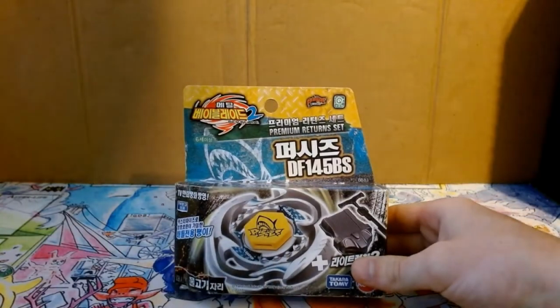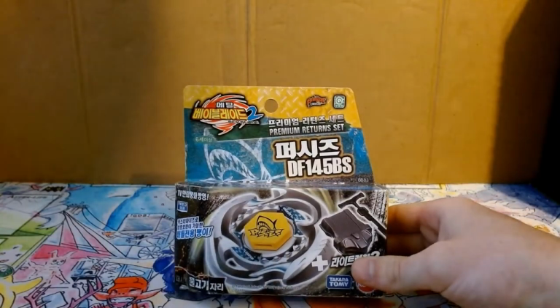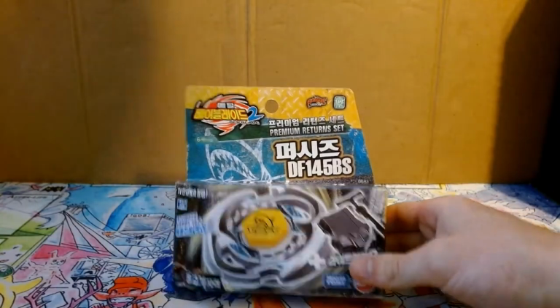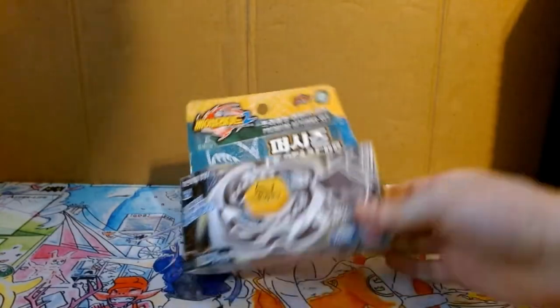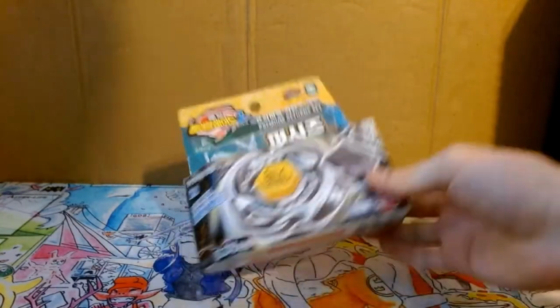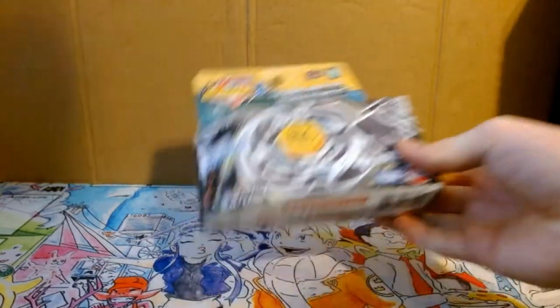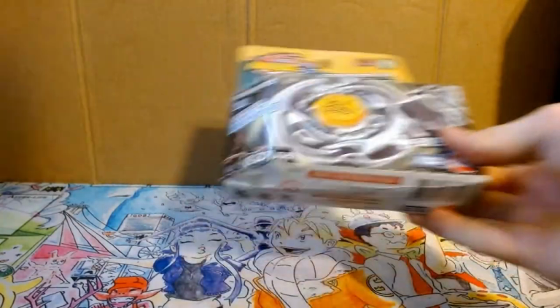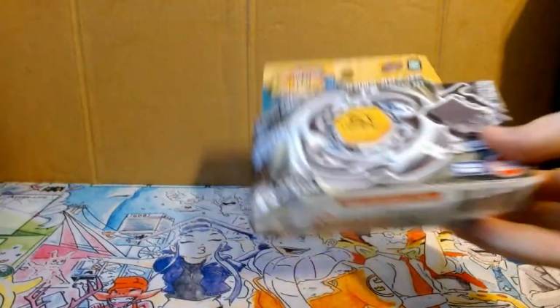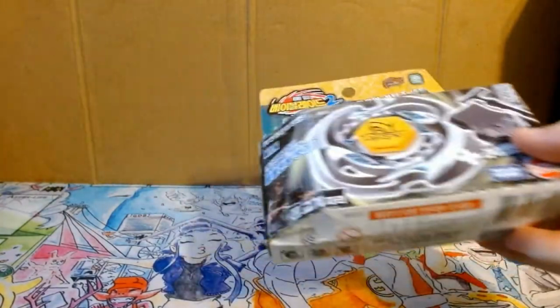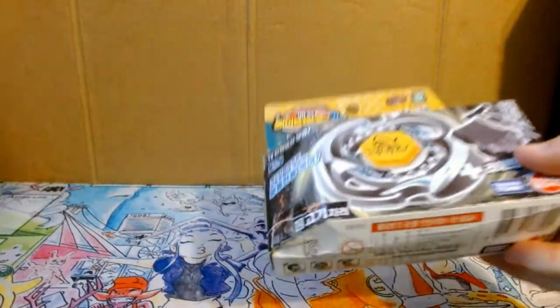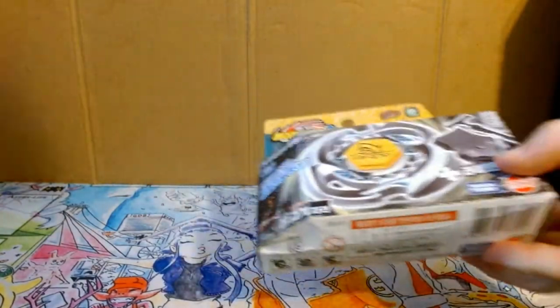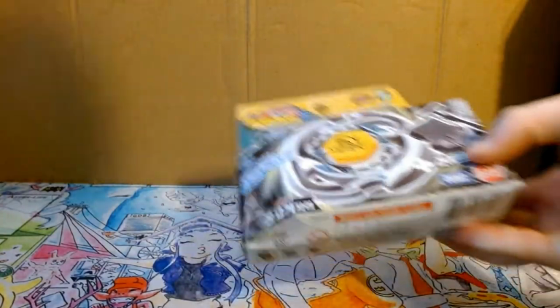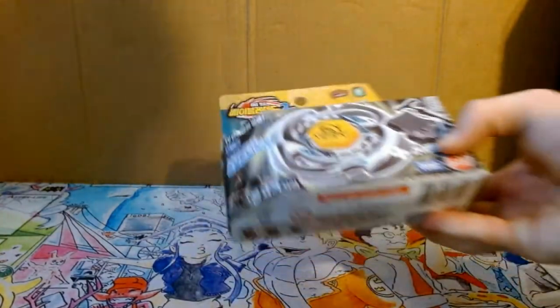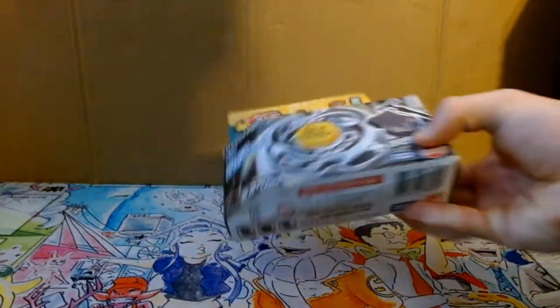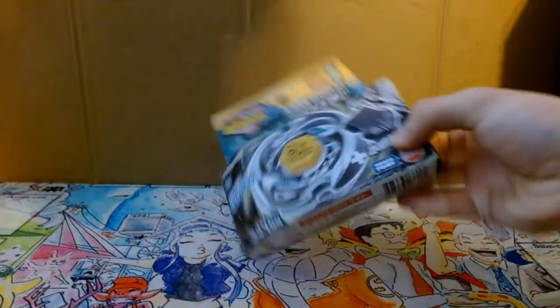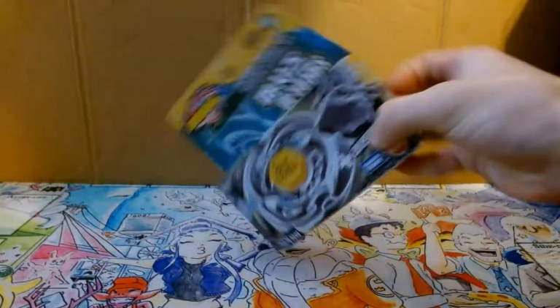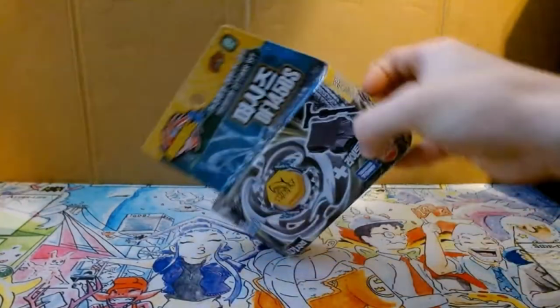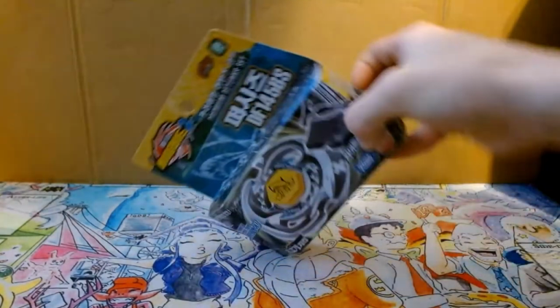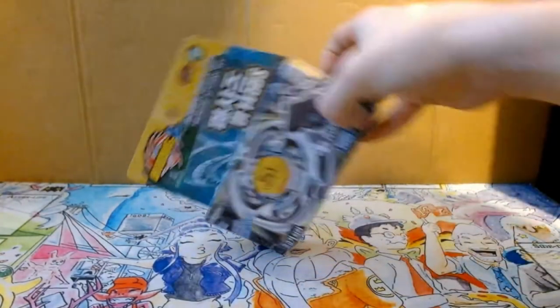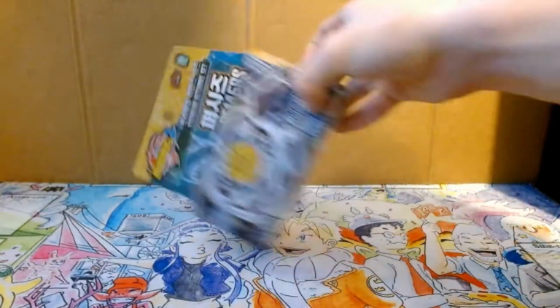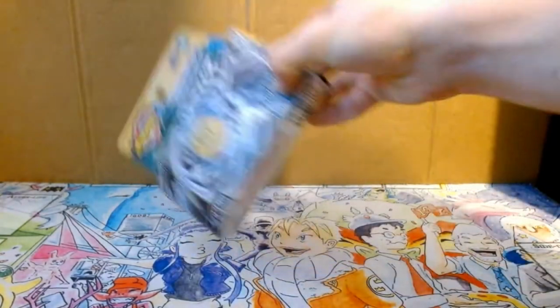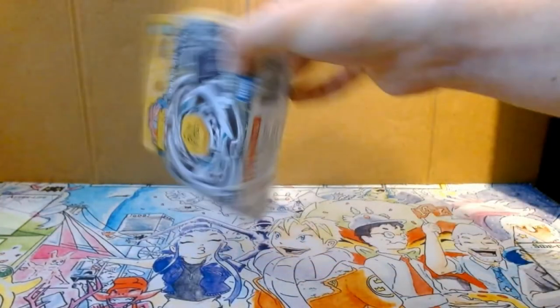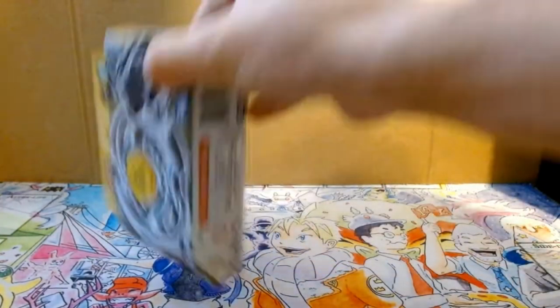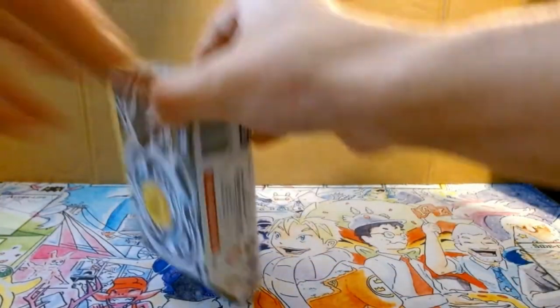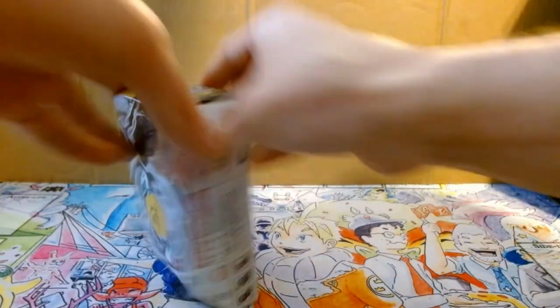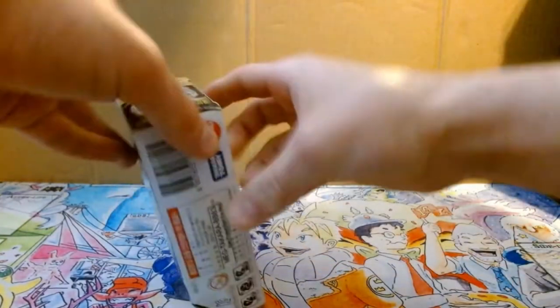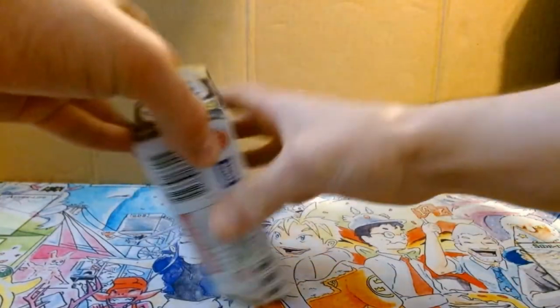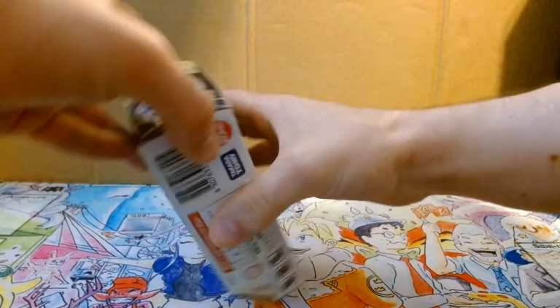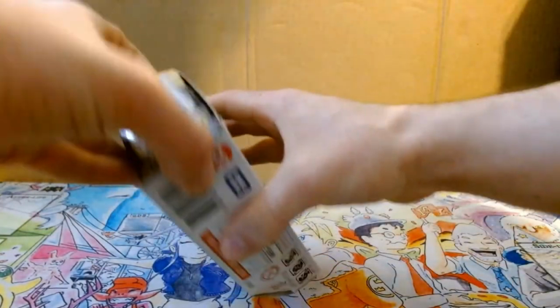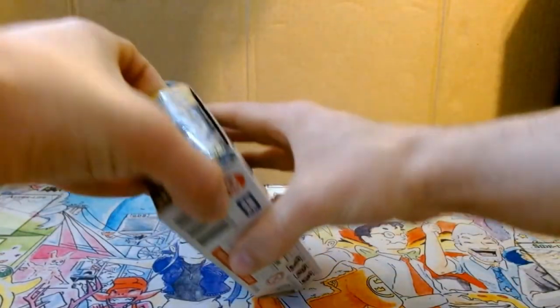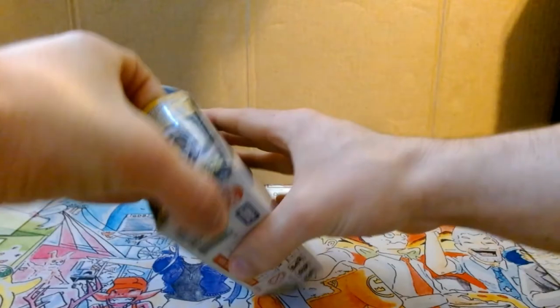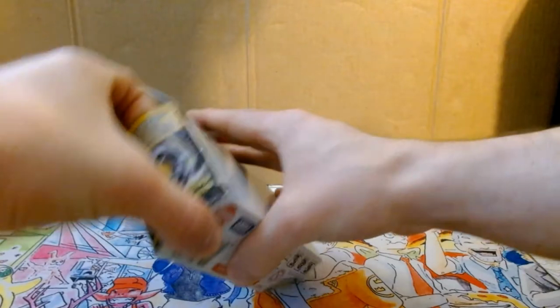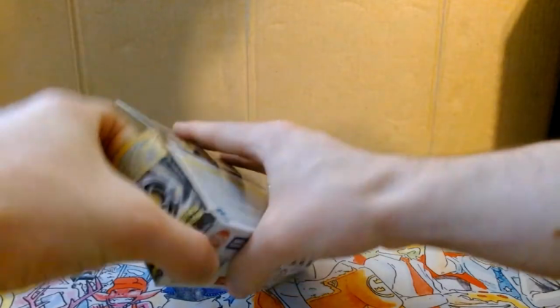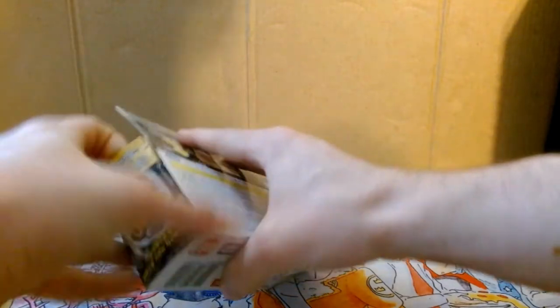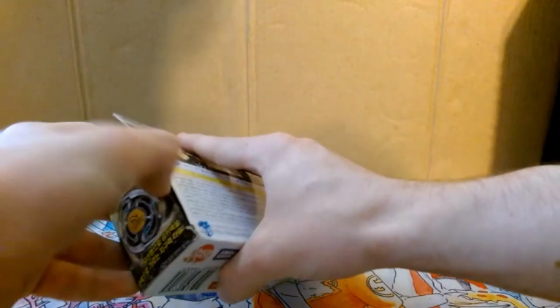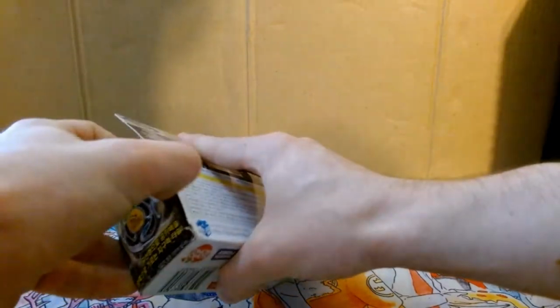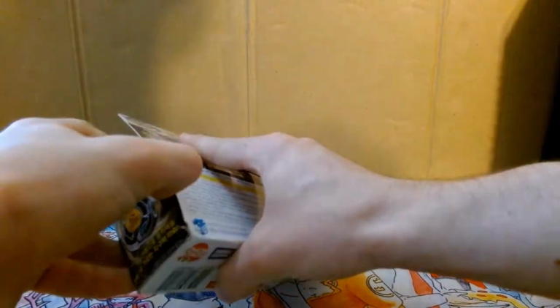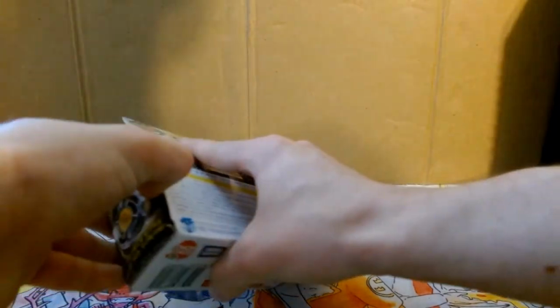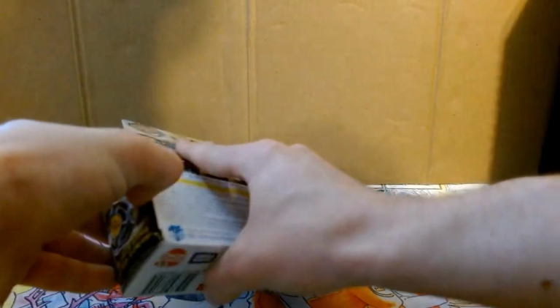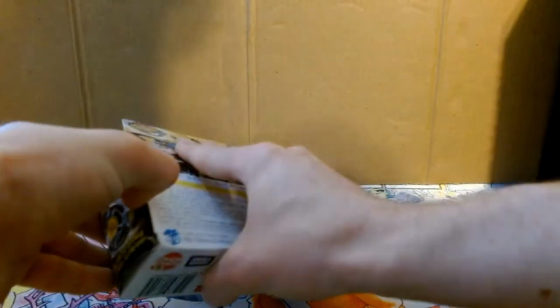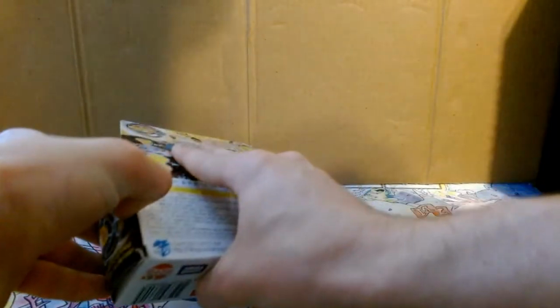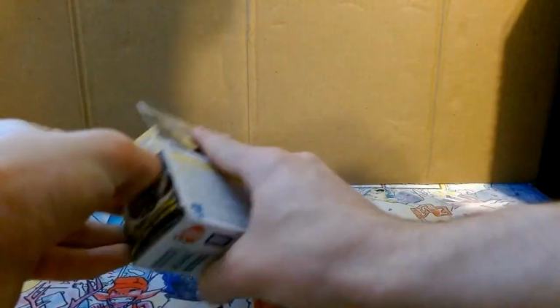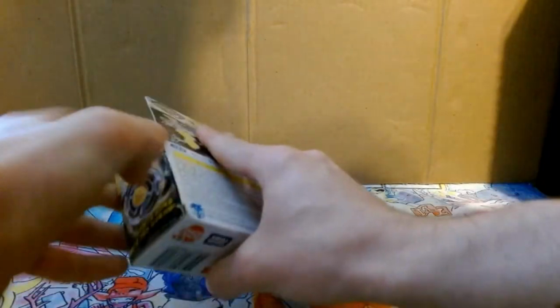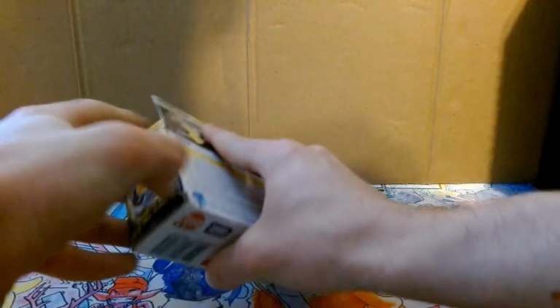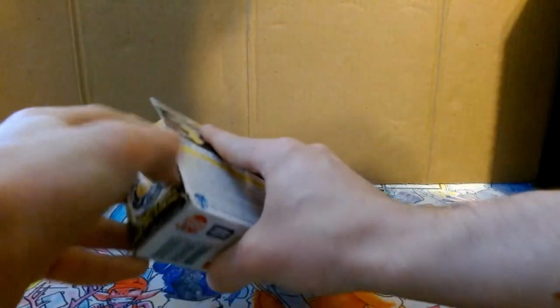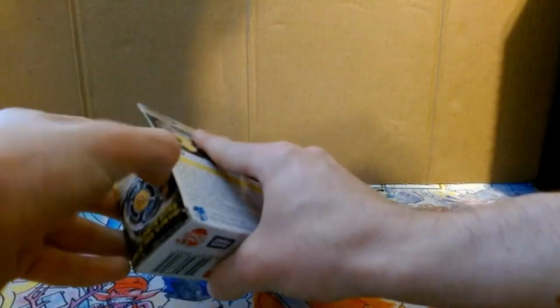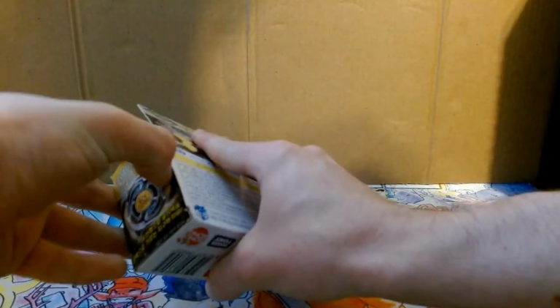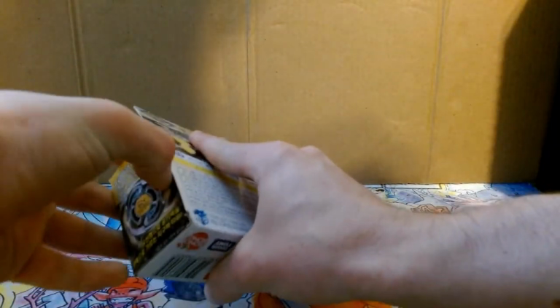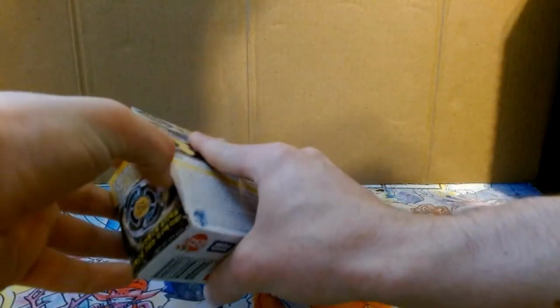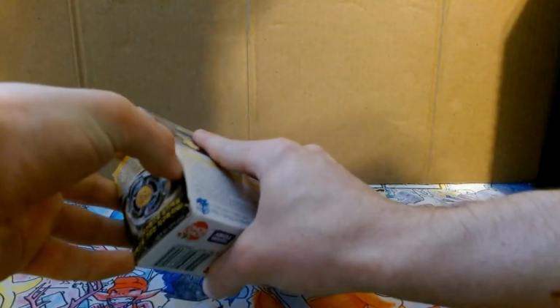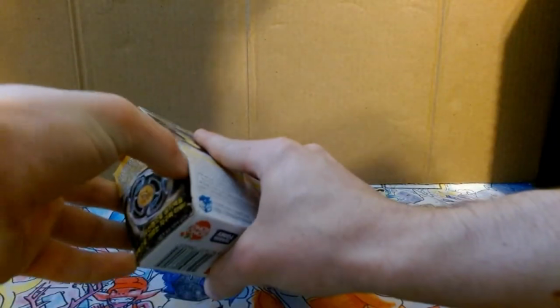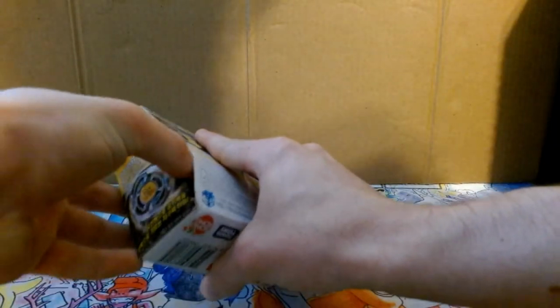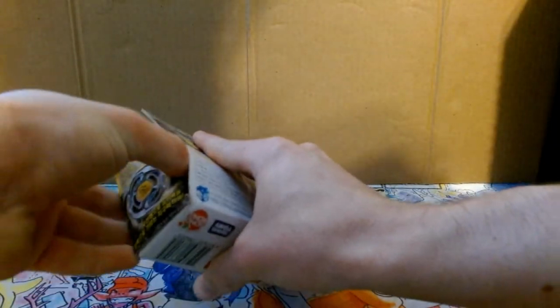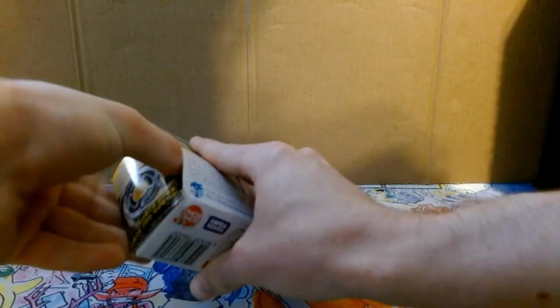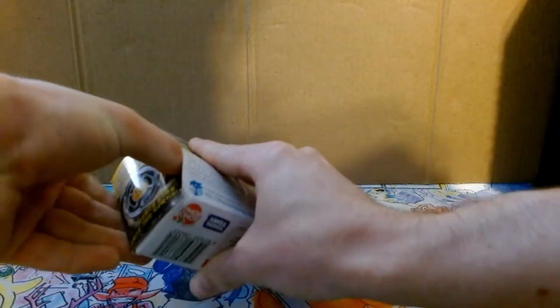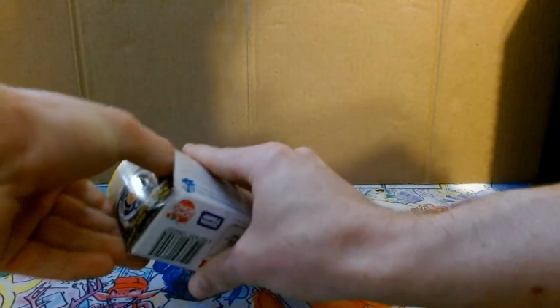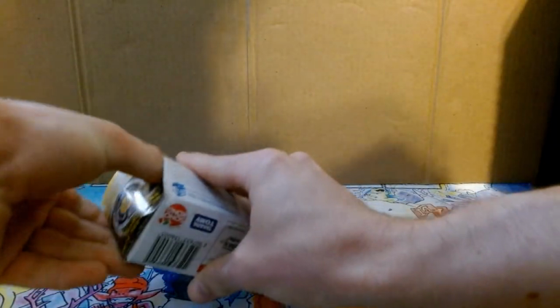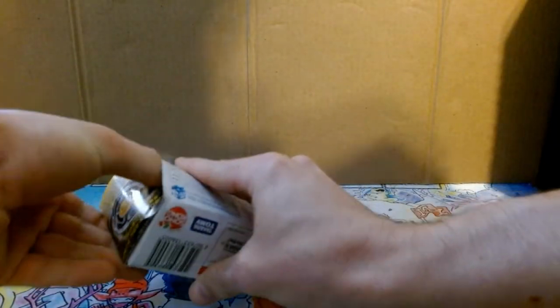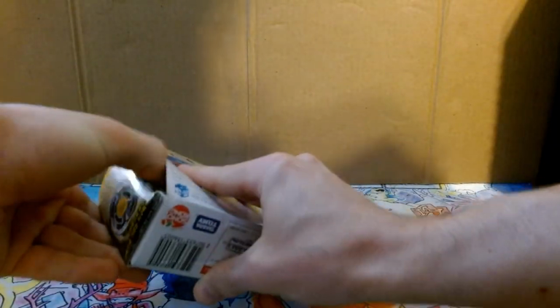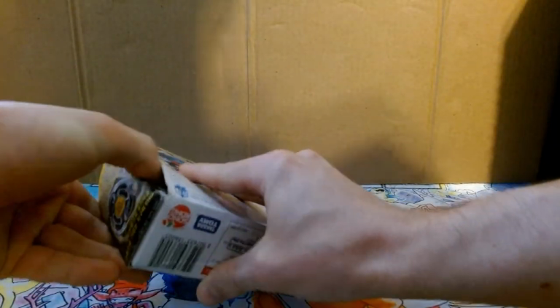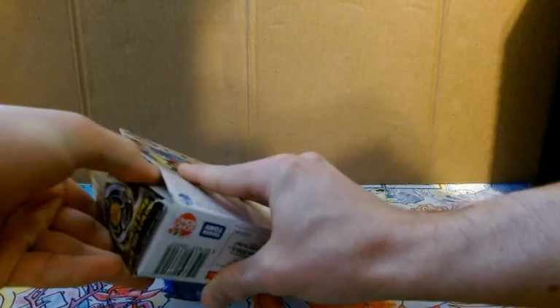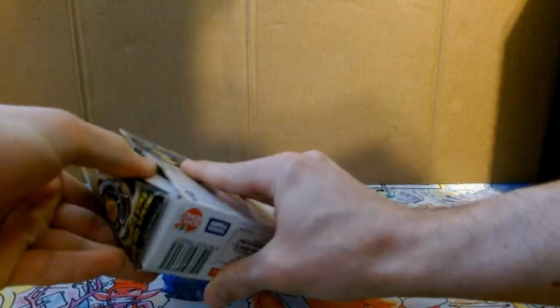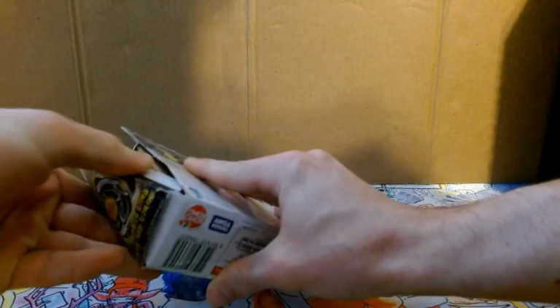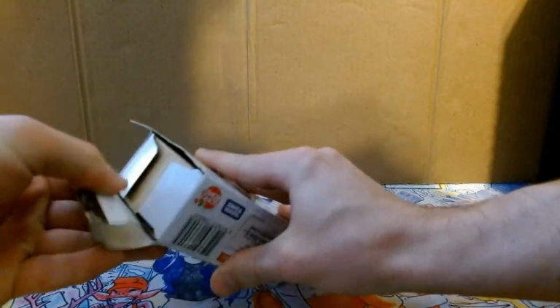I guess let's just get right into it. I already cut the tape so it should make the box easier to get into.